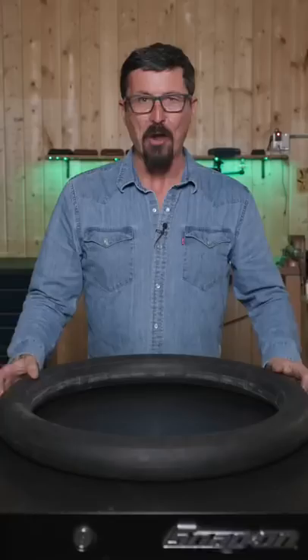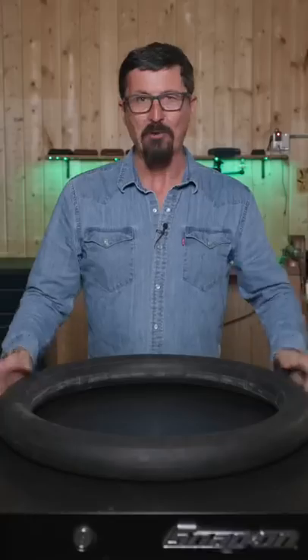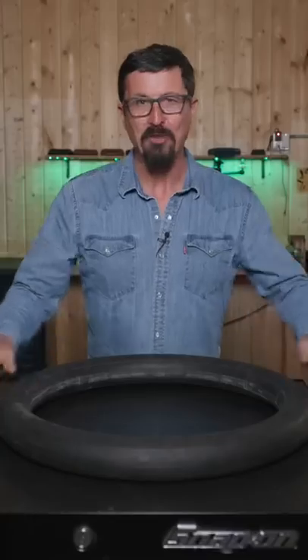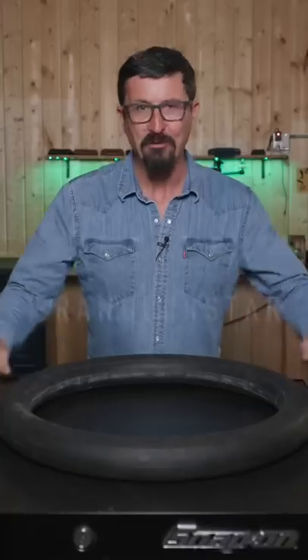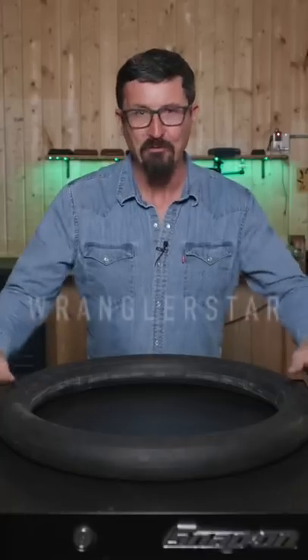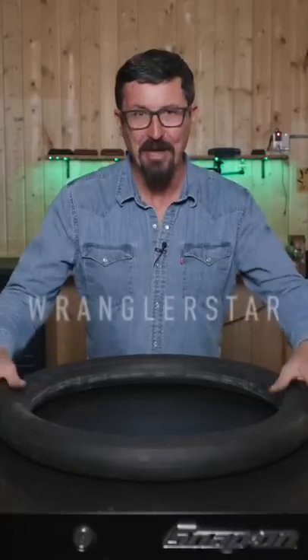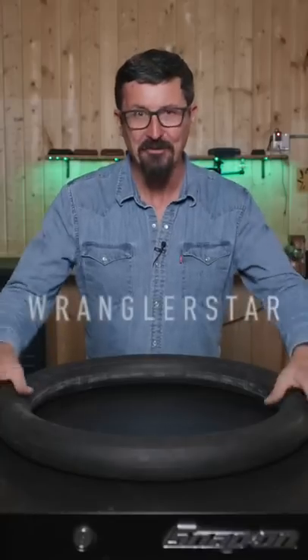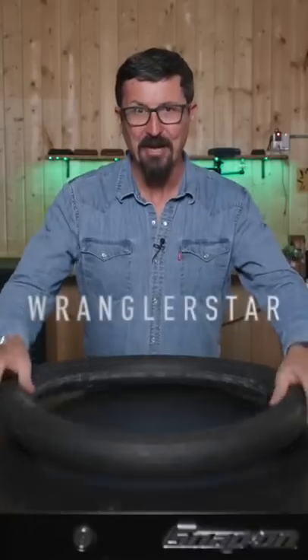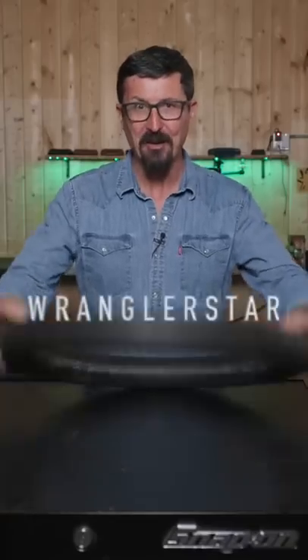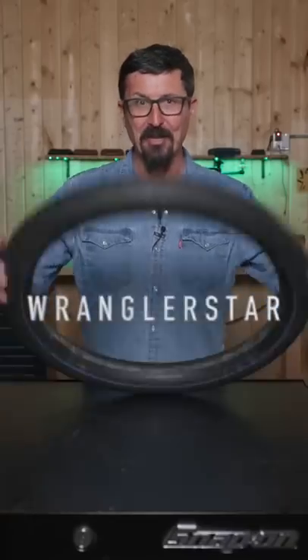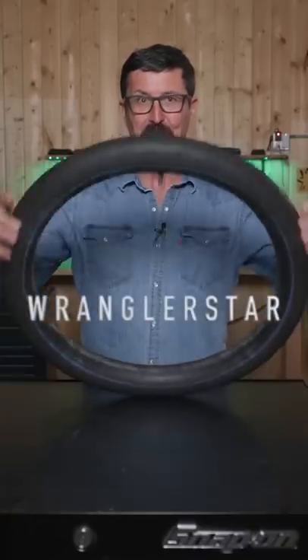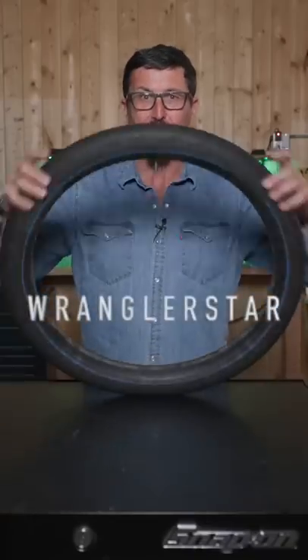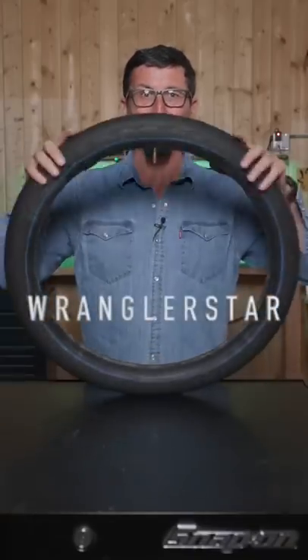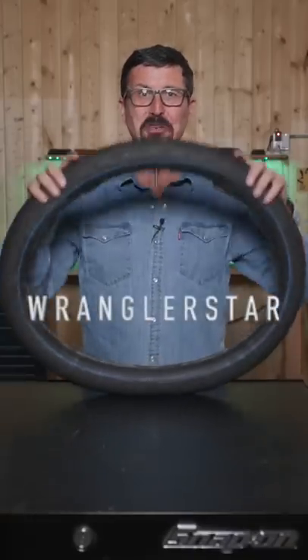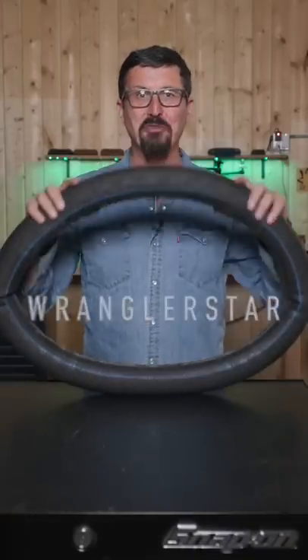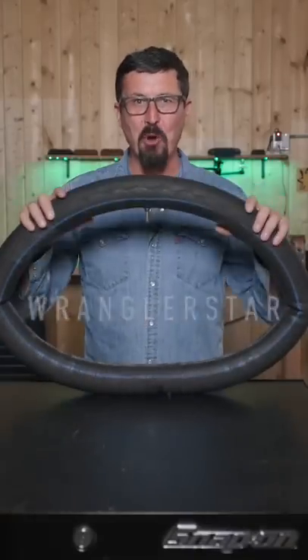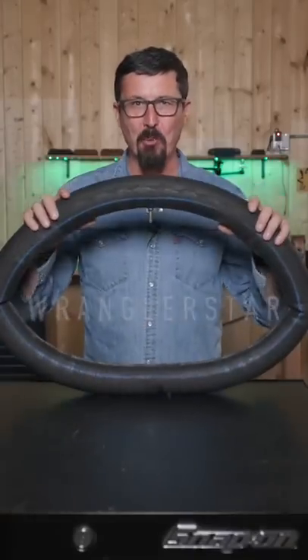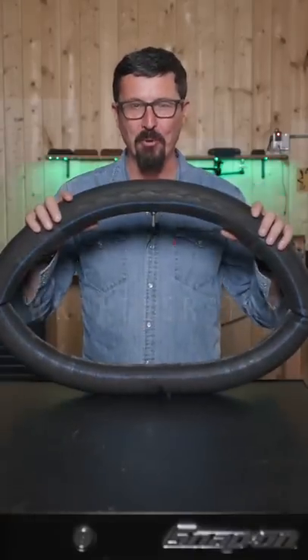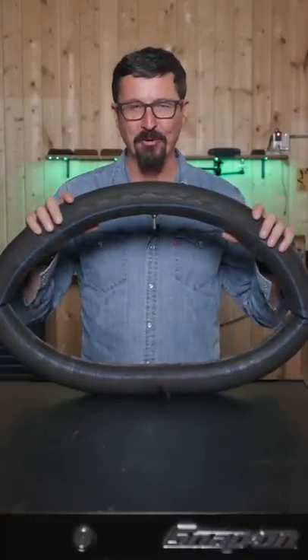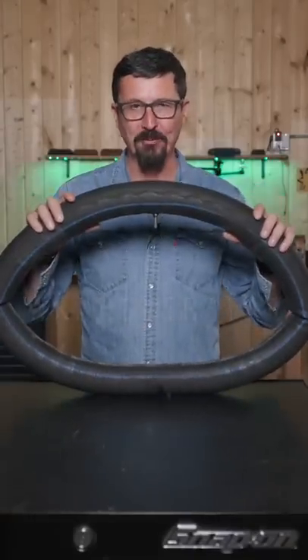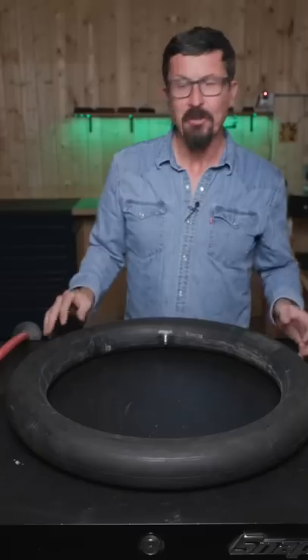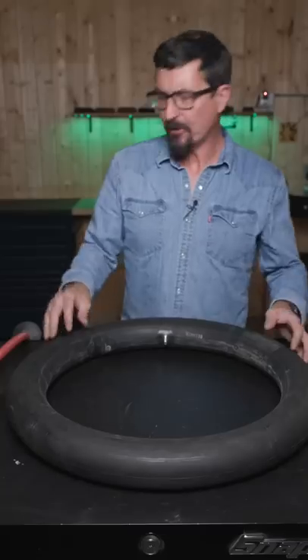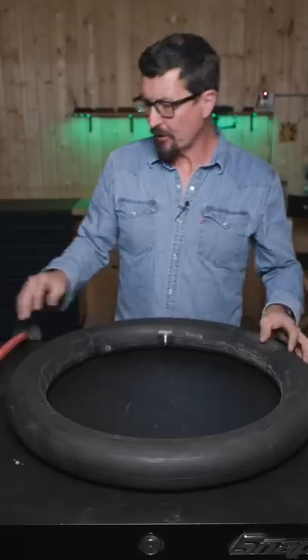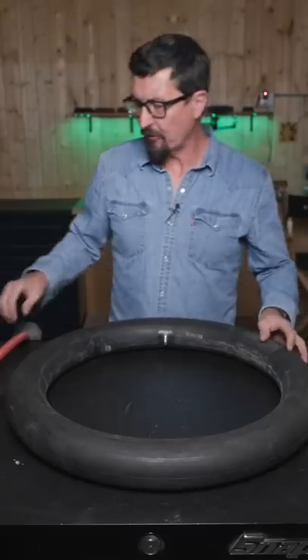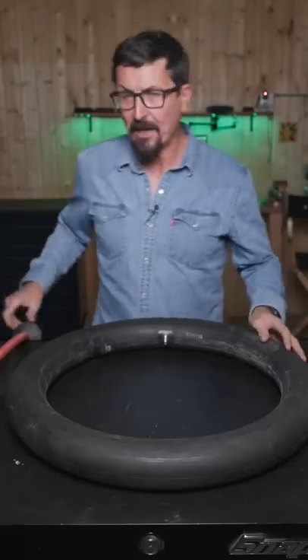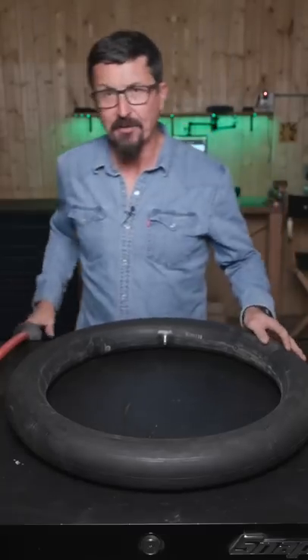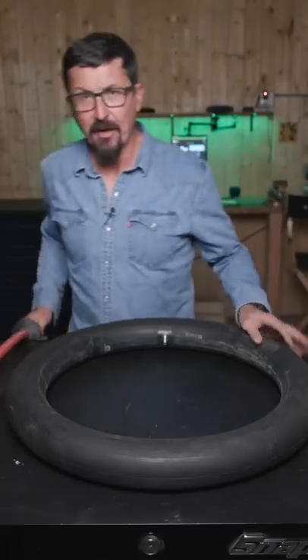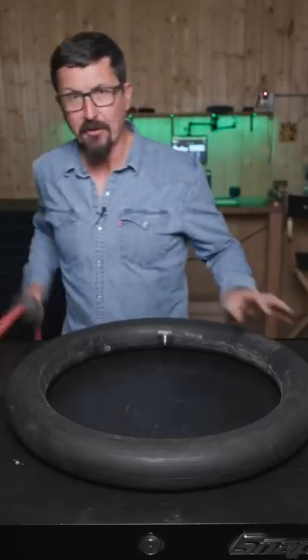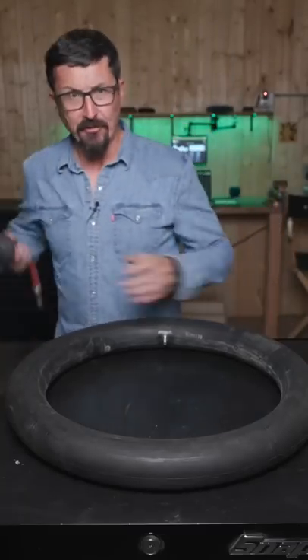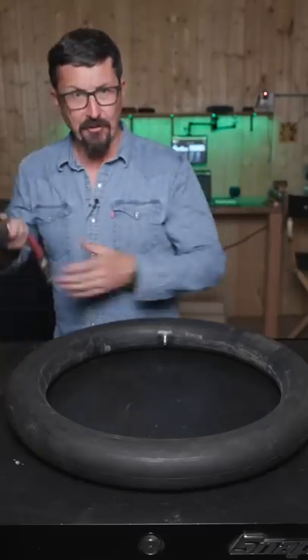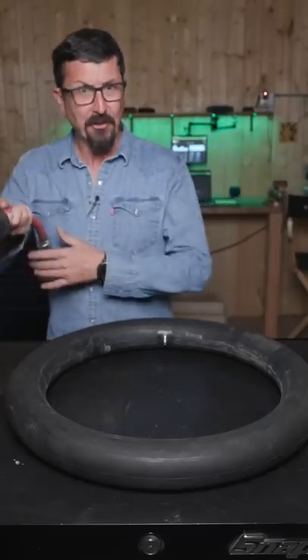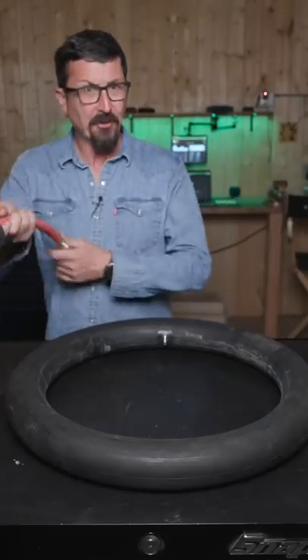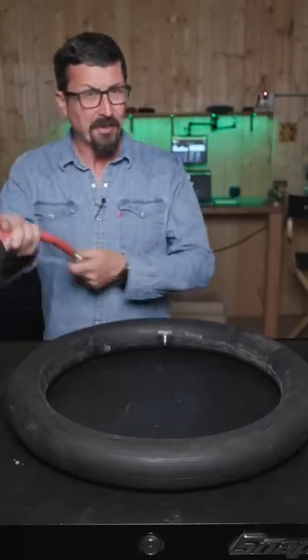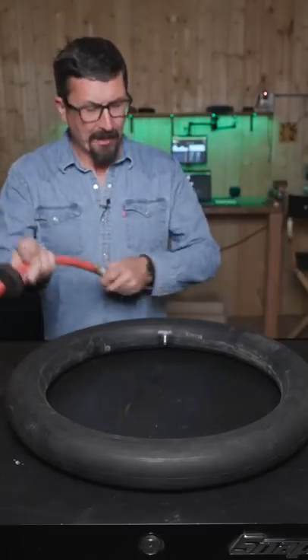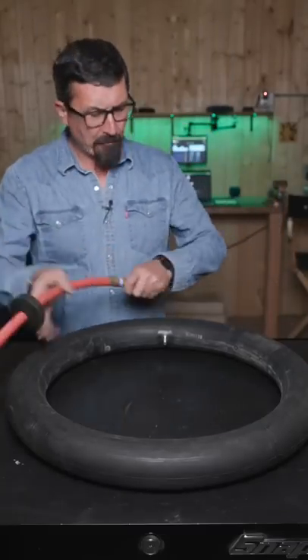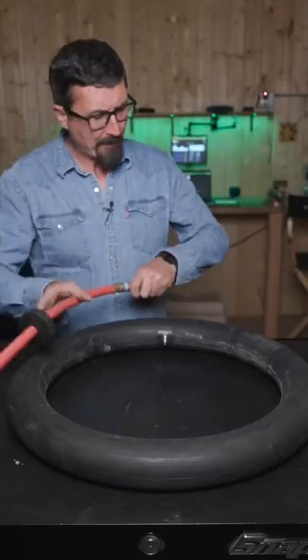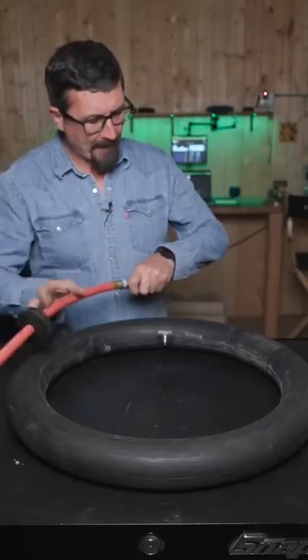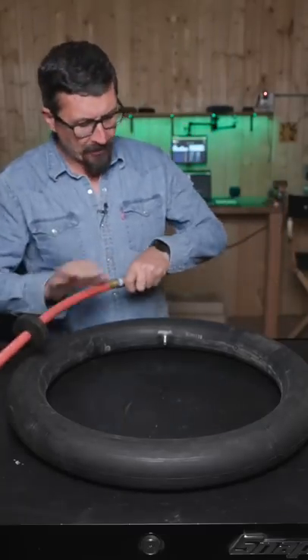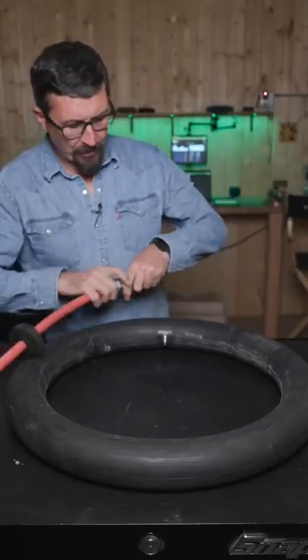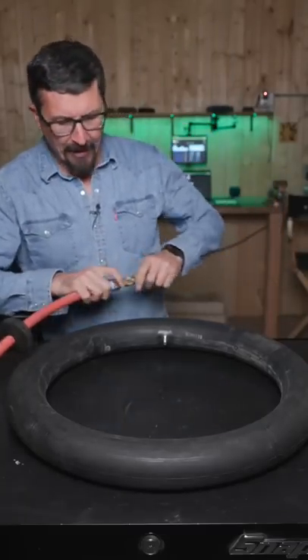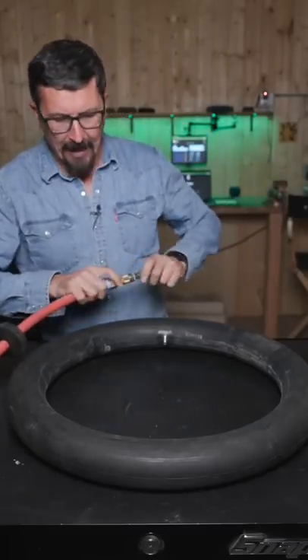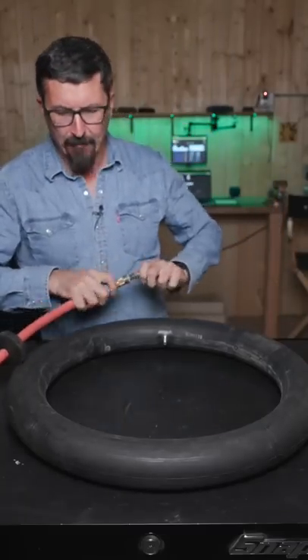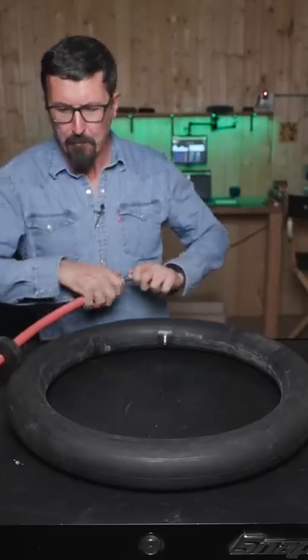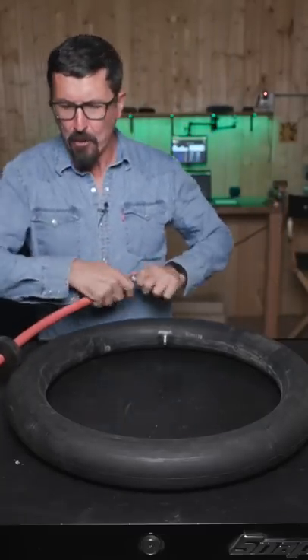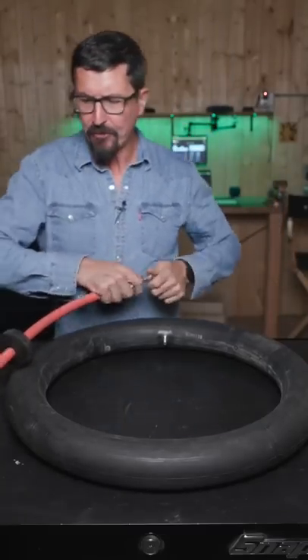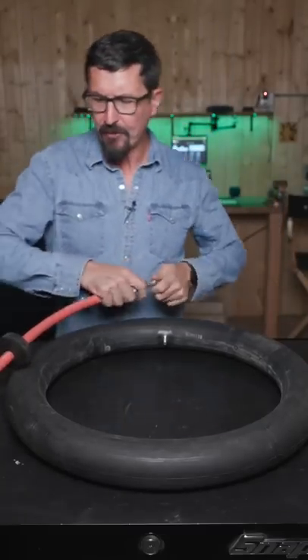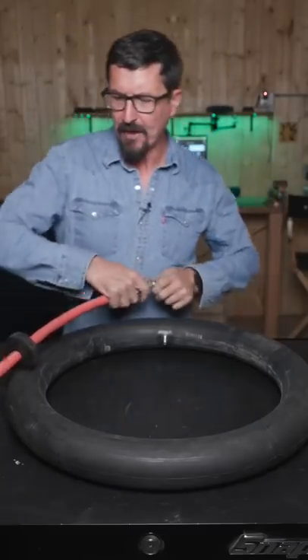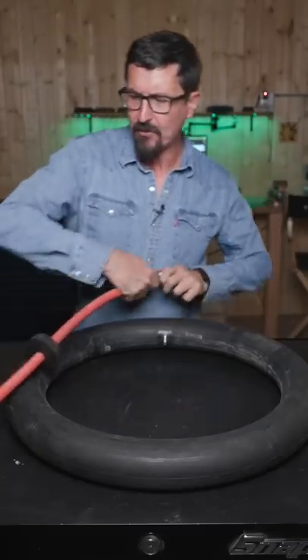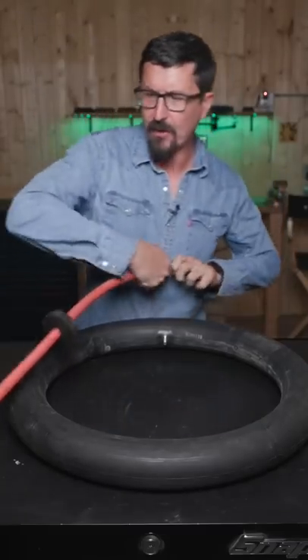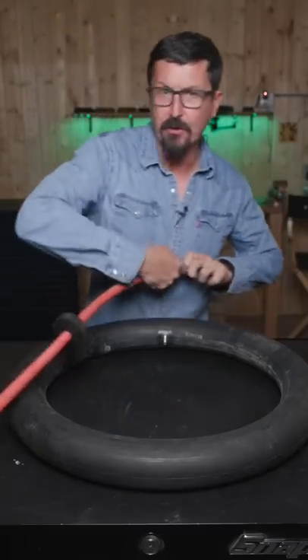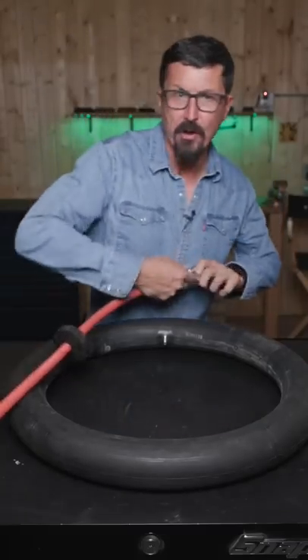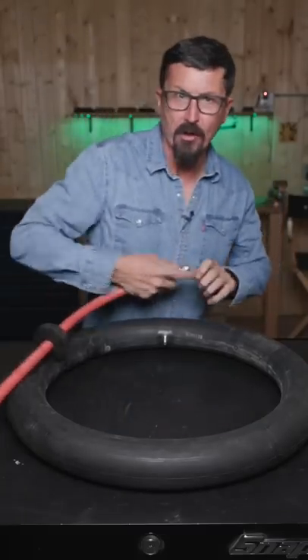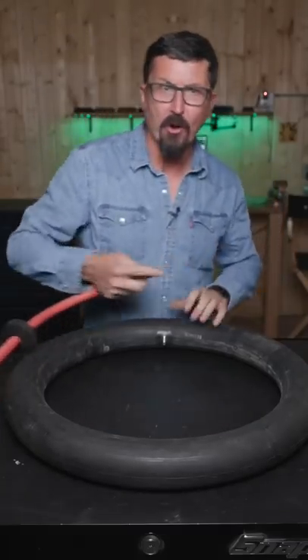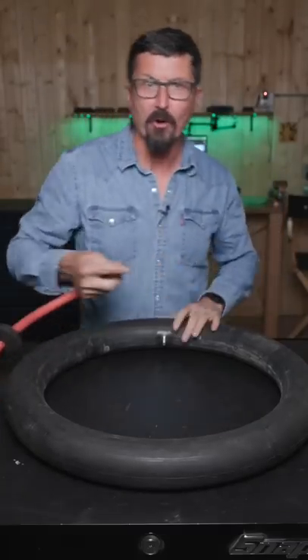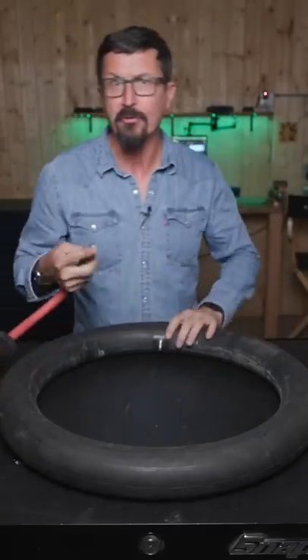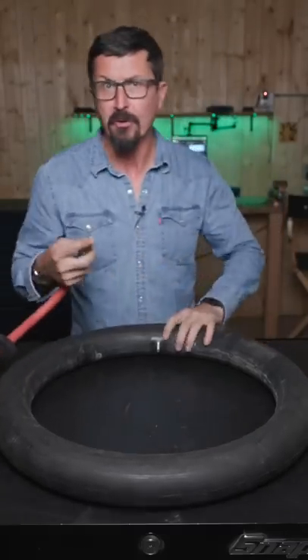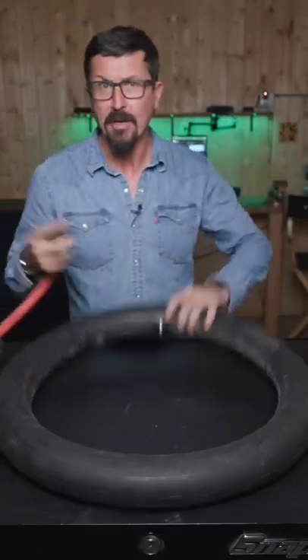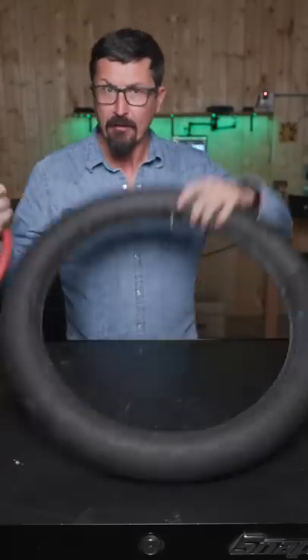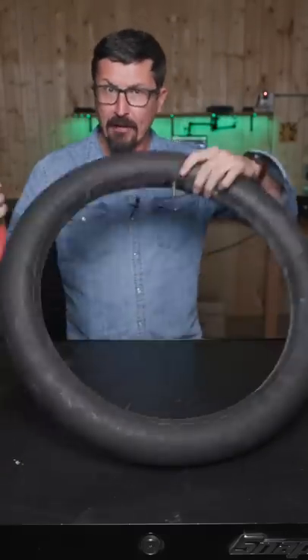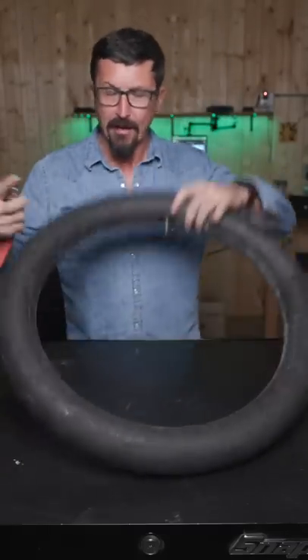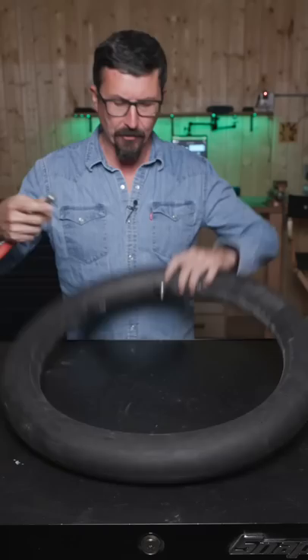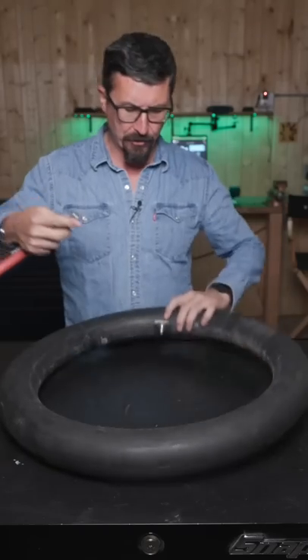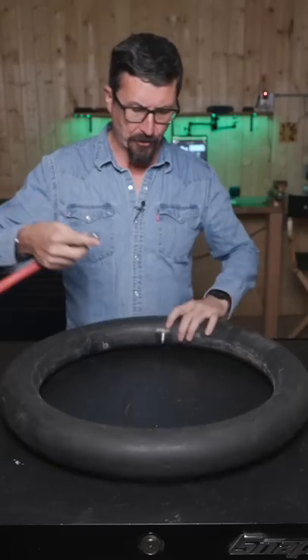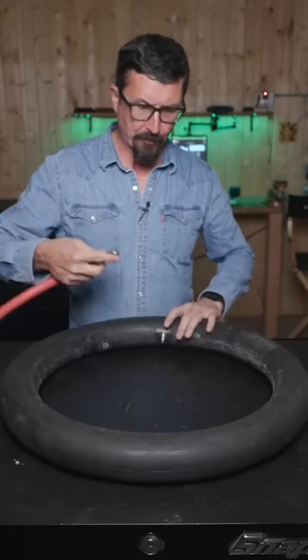How to fix a flat tire like a professional homeowner. Fixing a flat tire is a skill that every man should have. Most things that are not cars are going to have inner tubes.